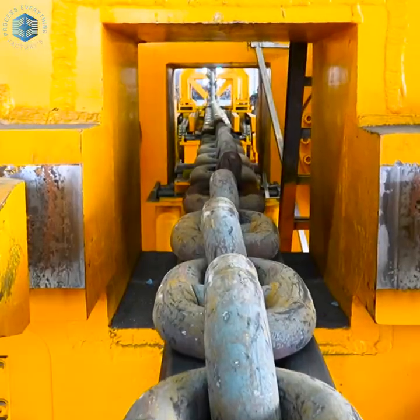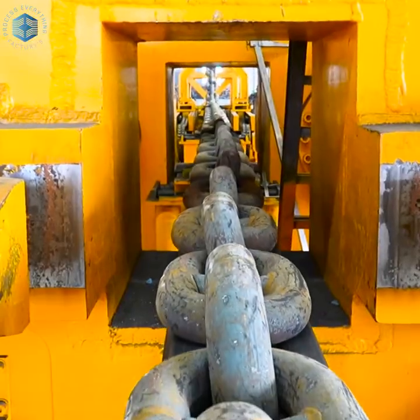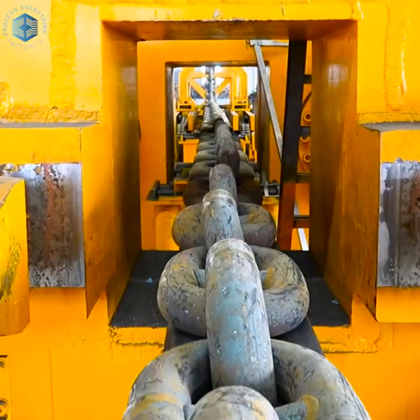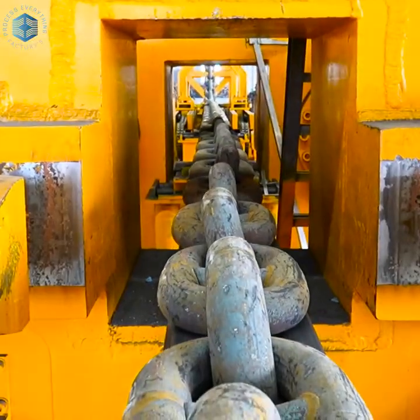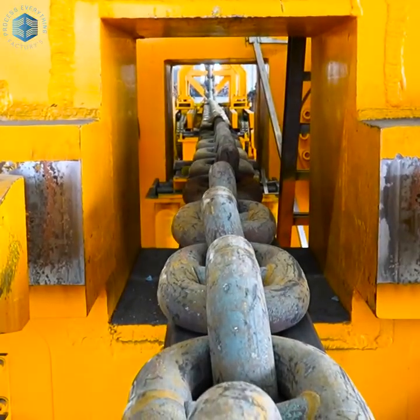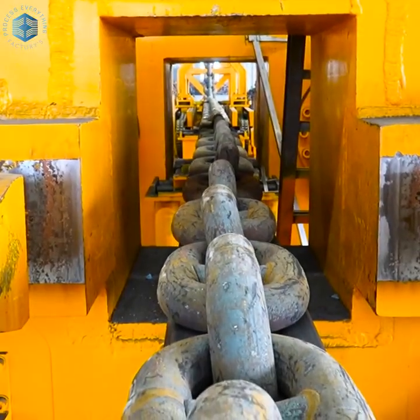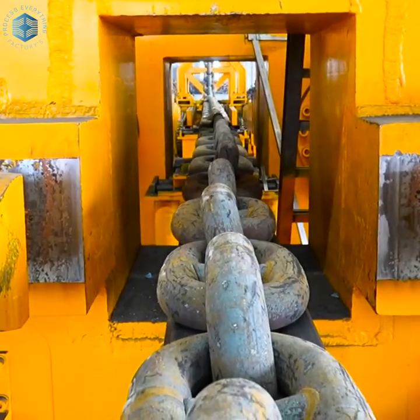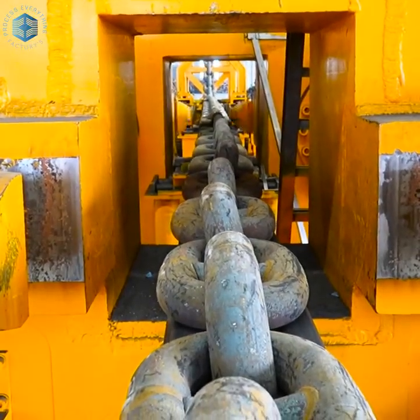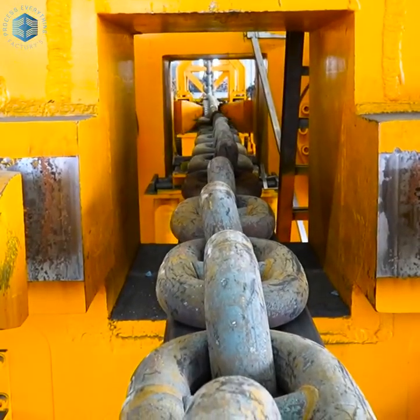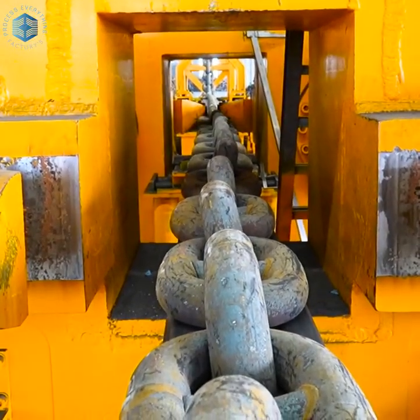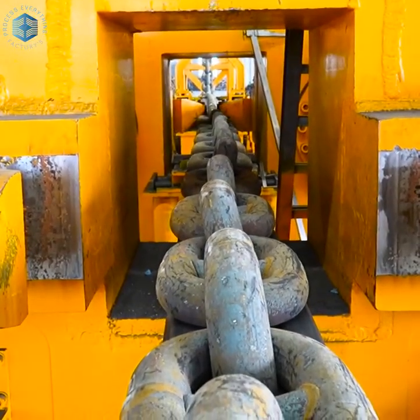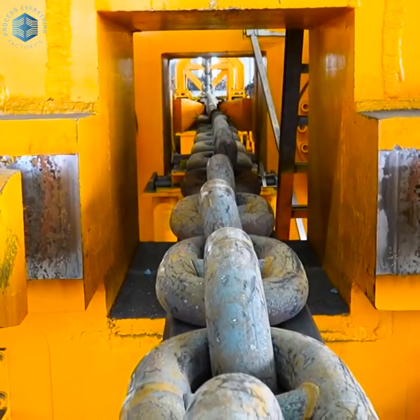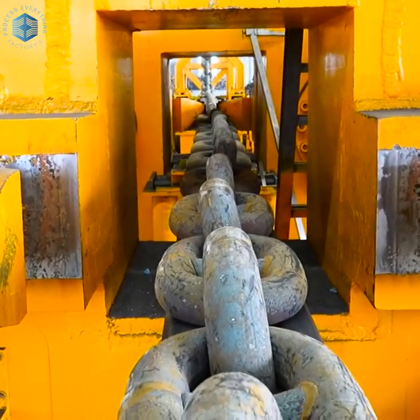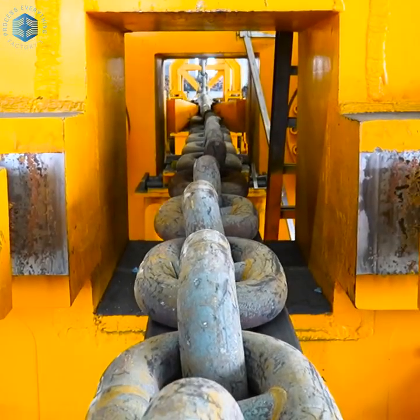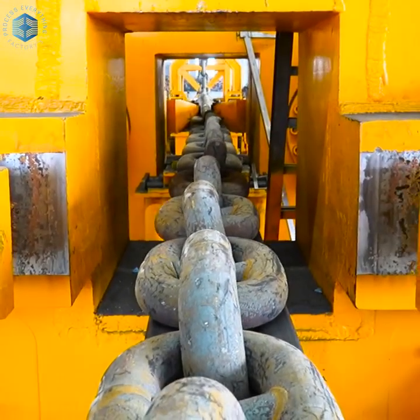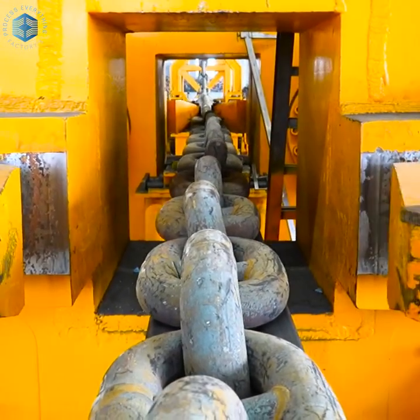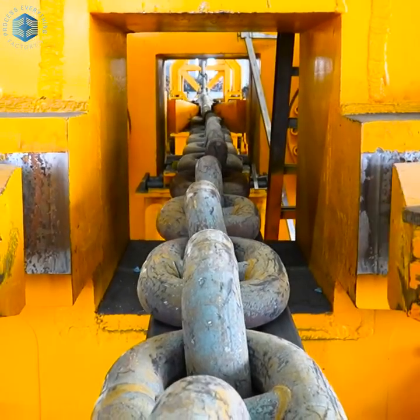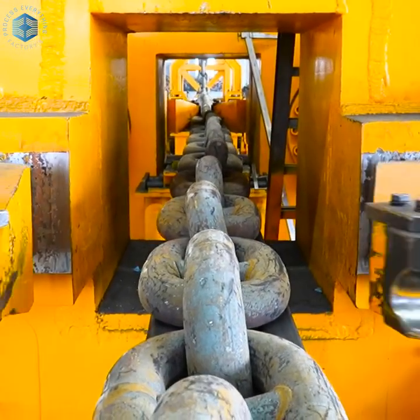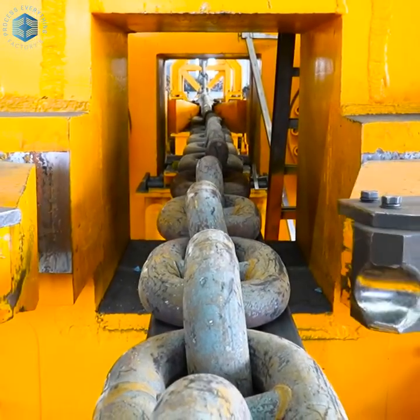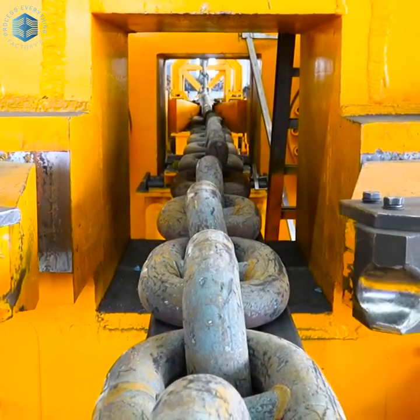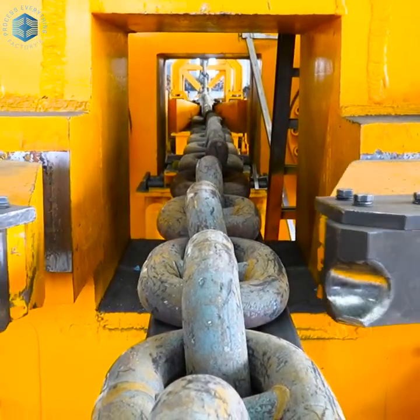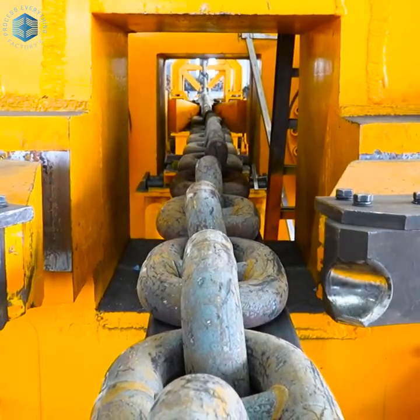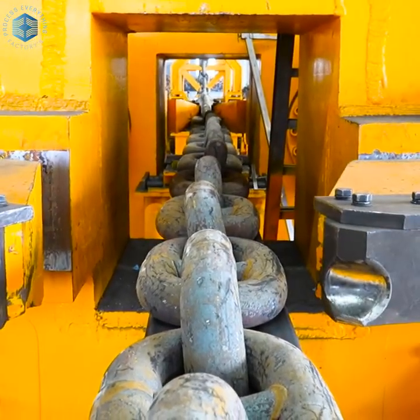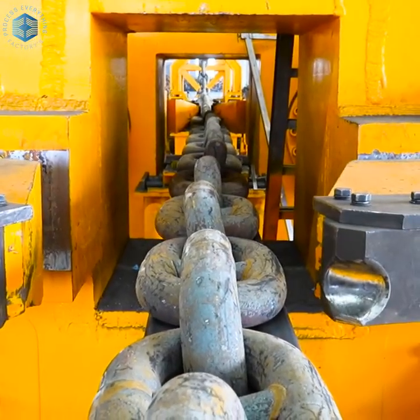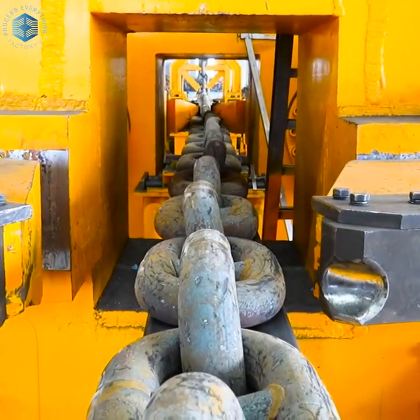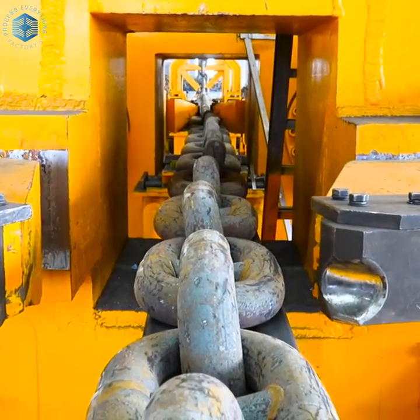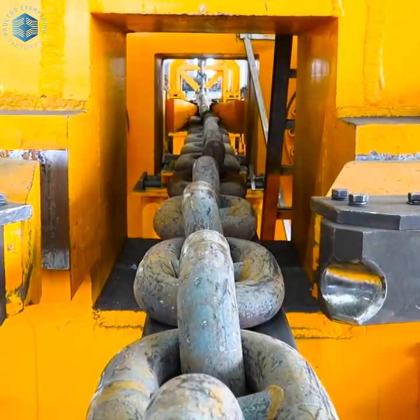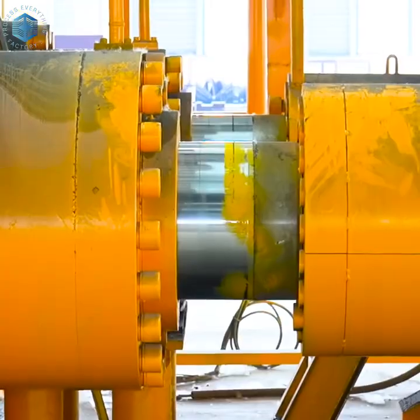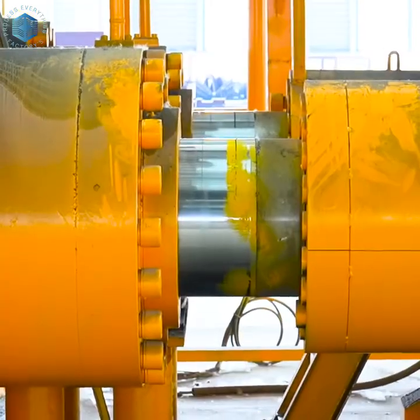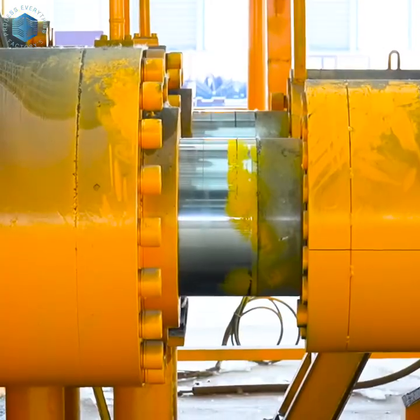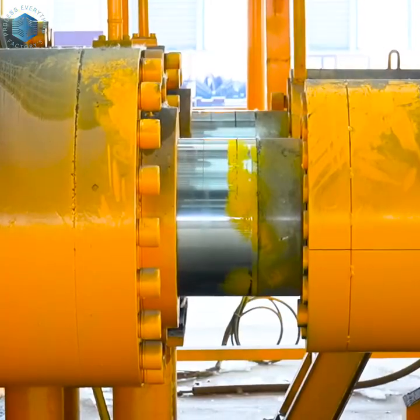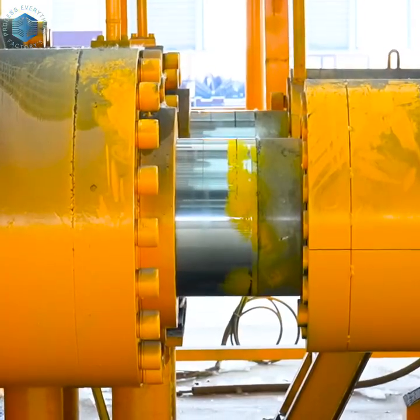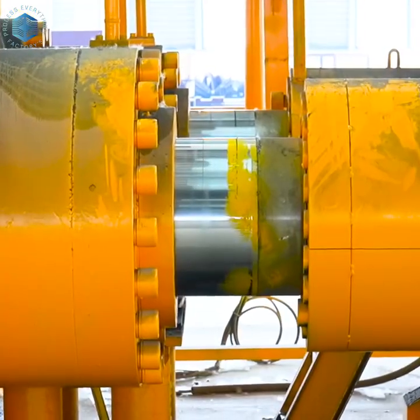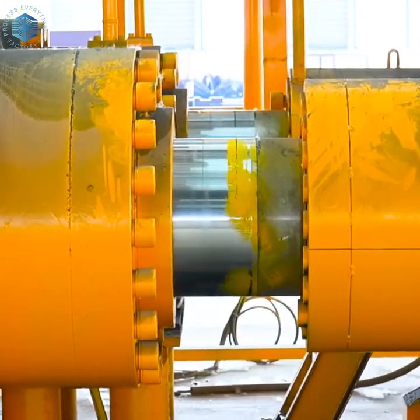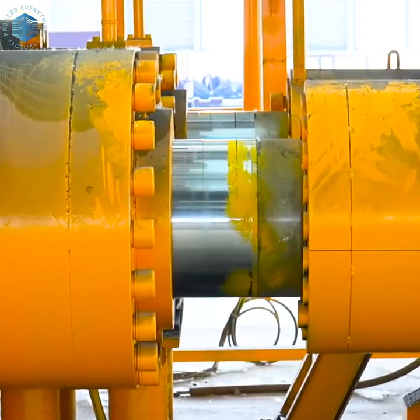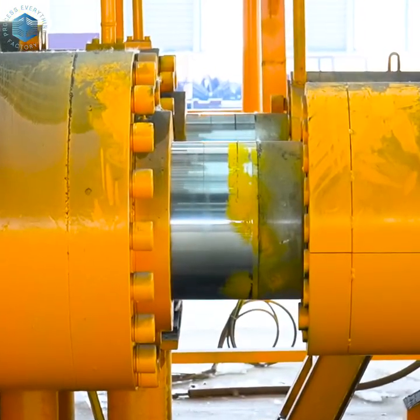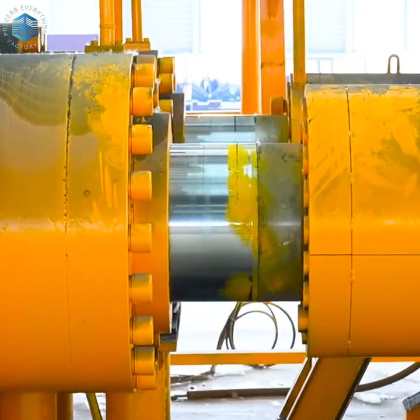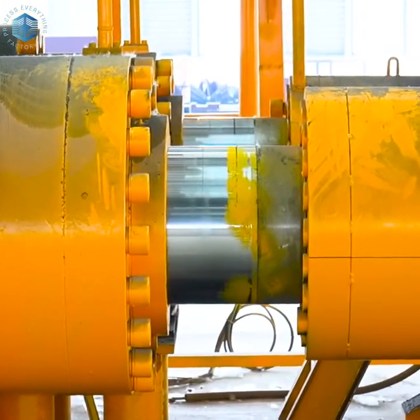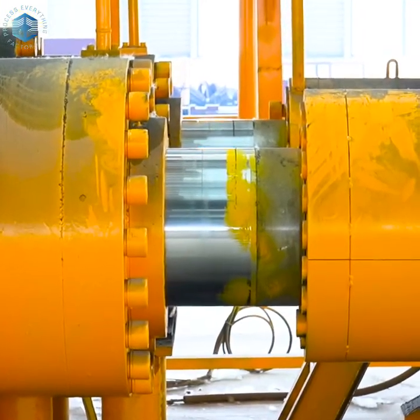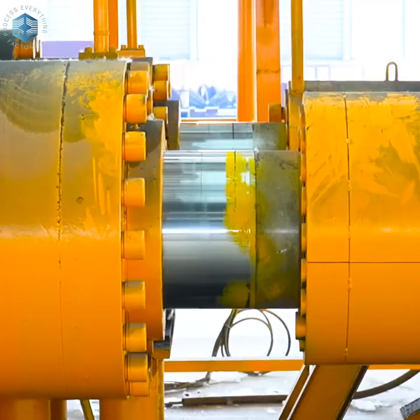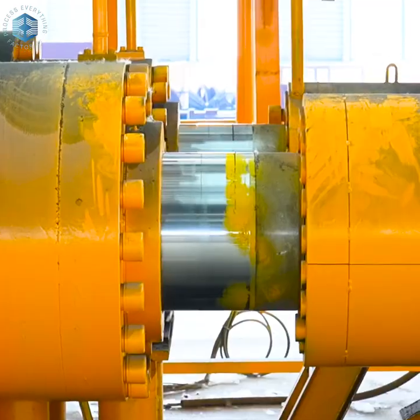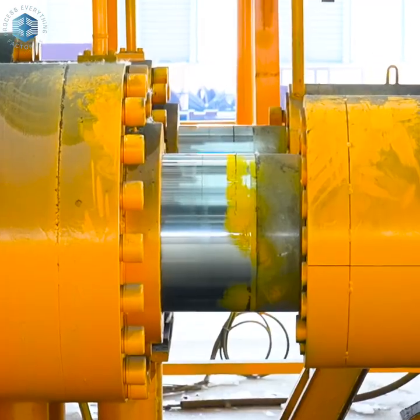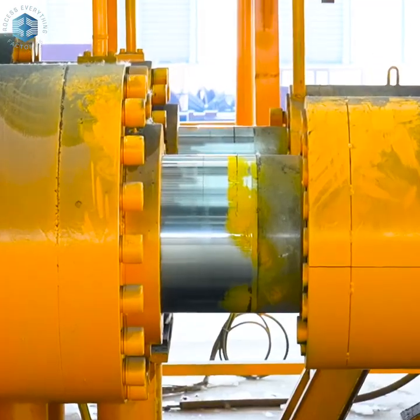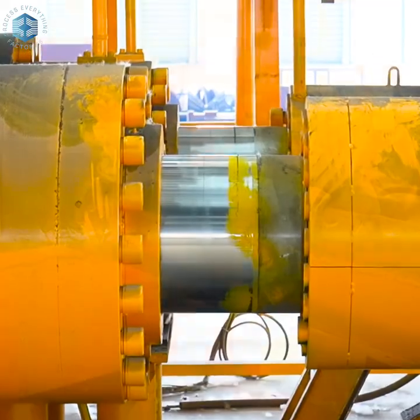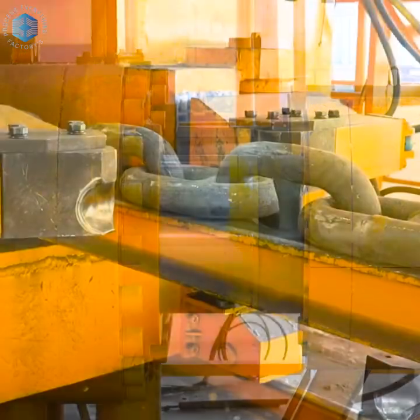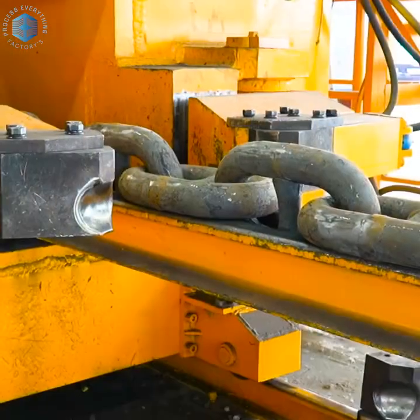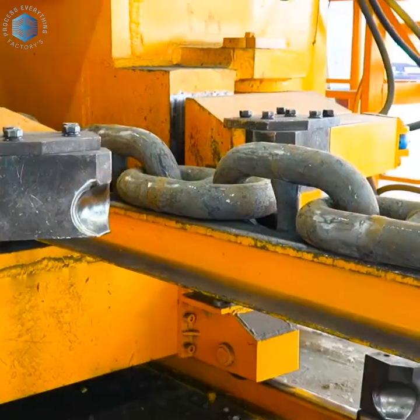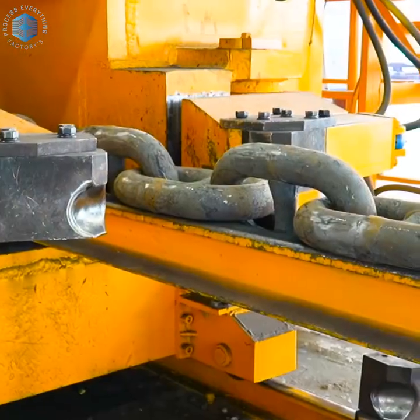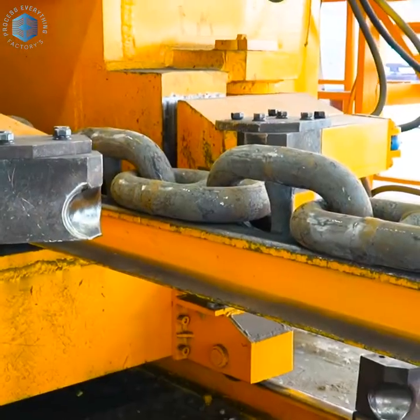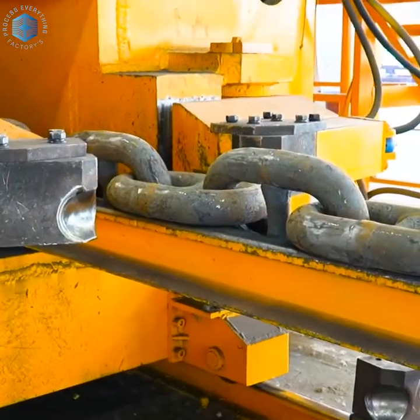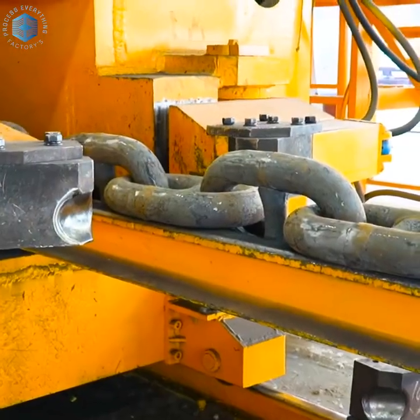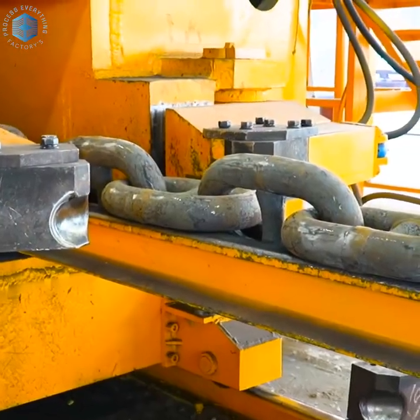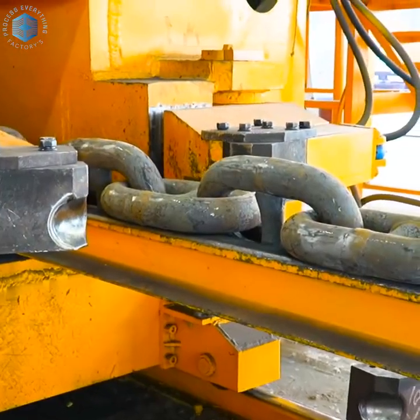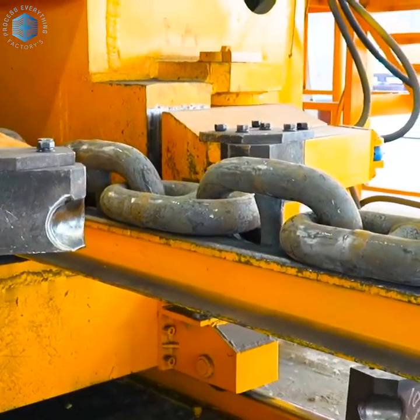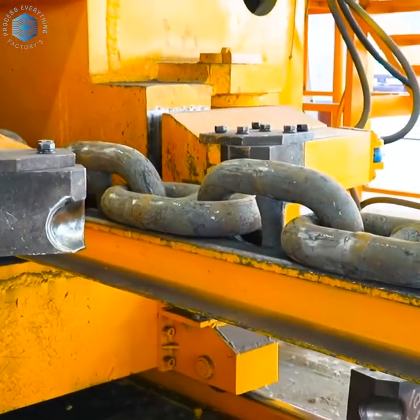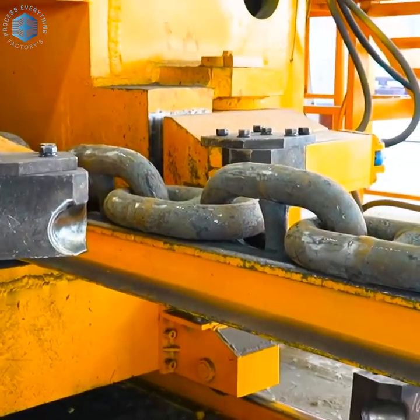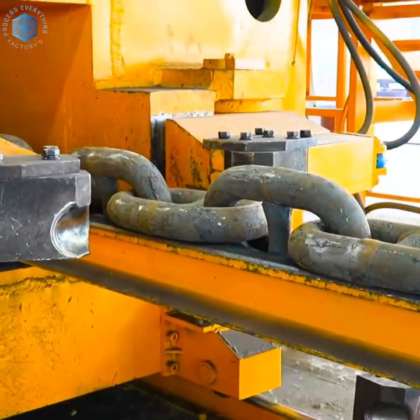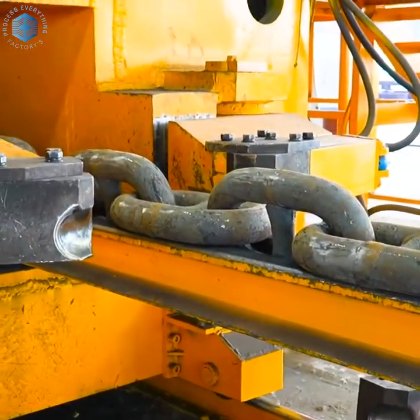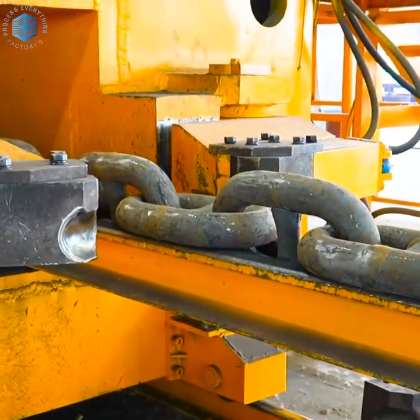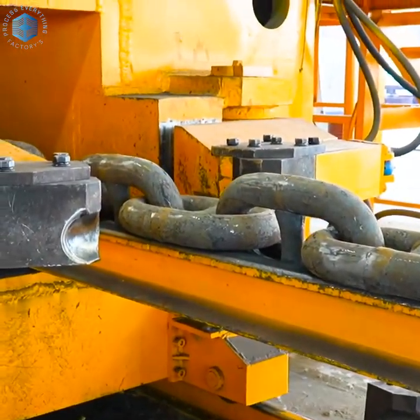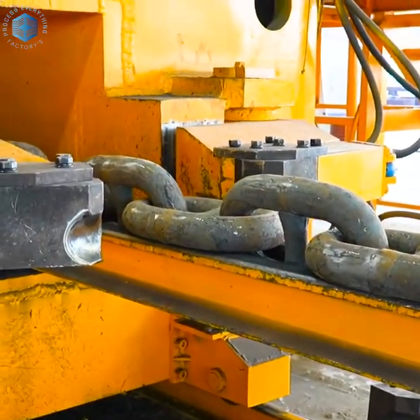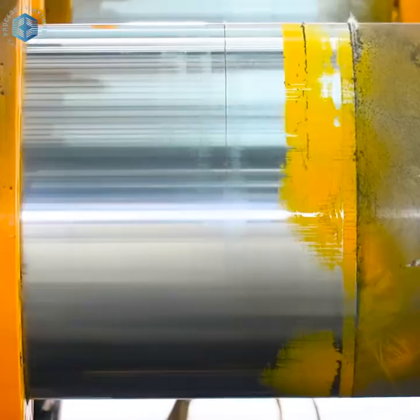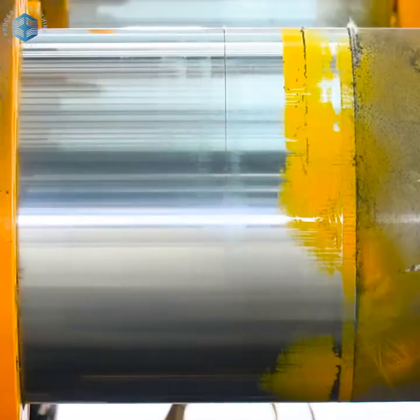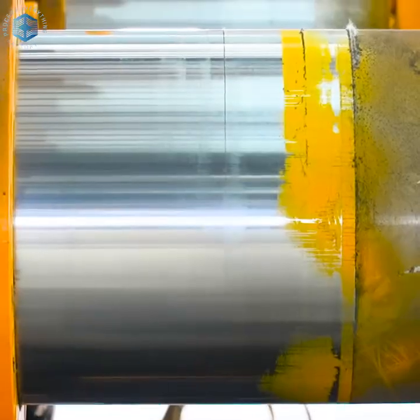For stud link chains, the open ends are joined by flash welding. Intense current melts the ends, and hydraulic pressure forges them shut.